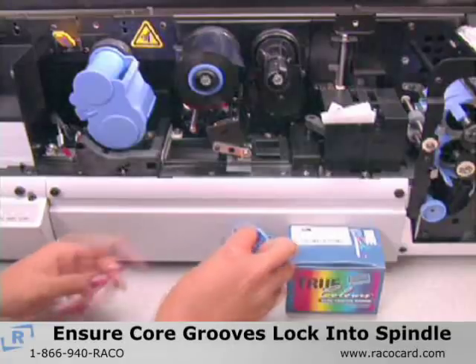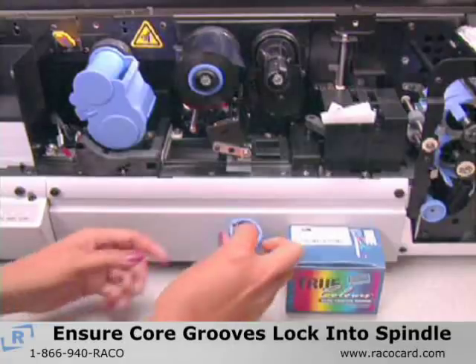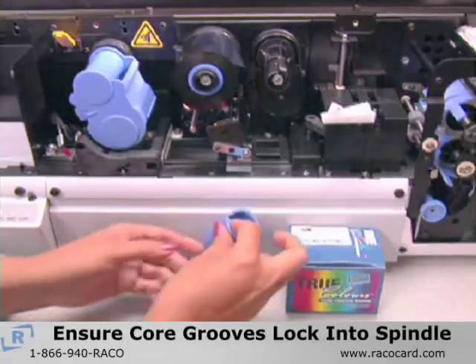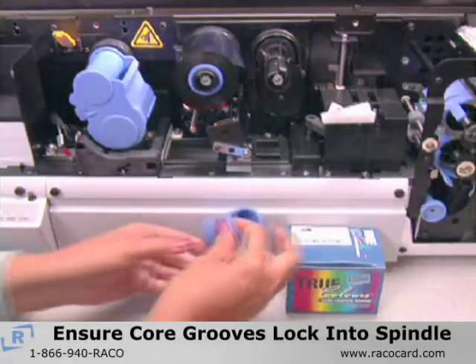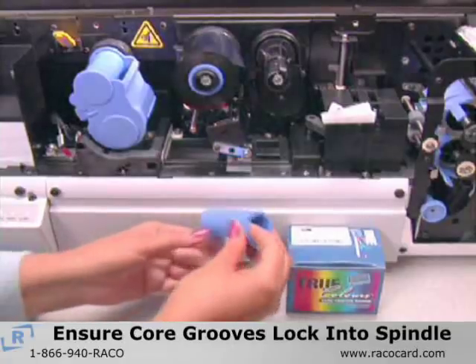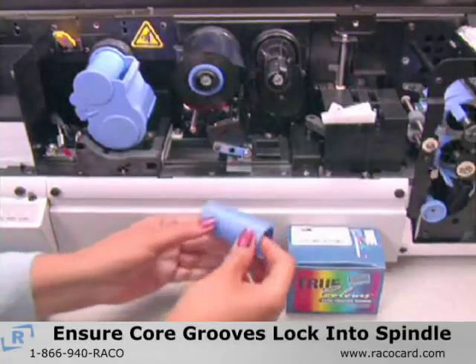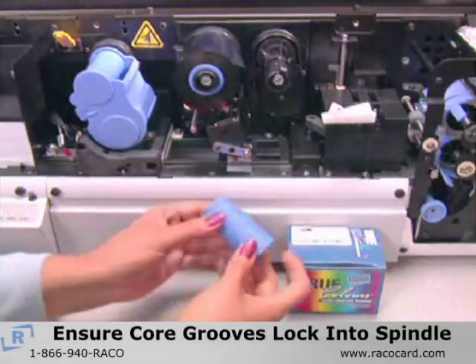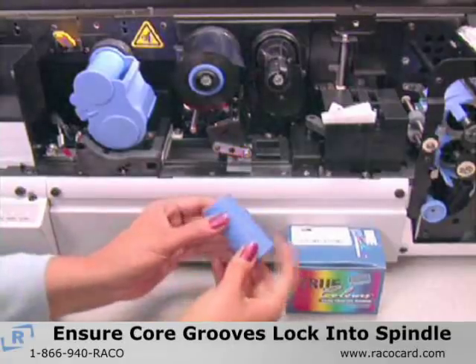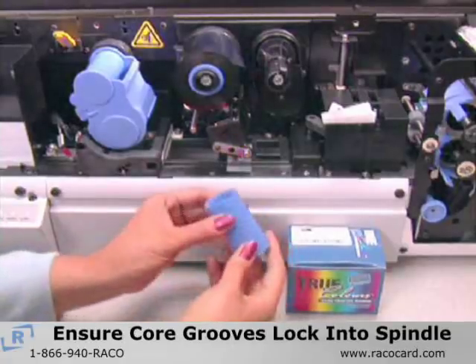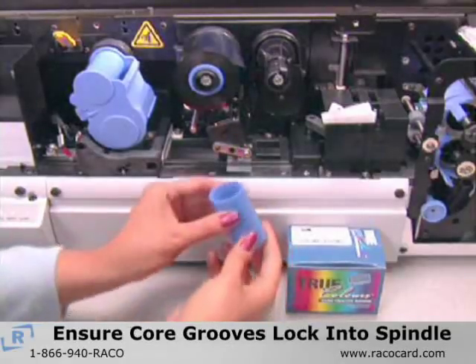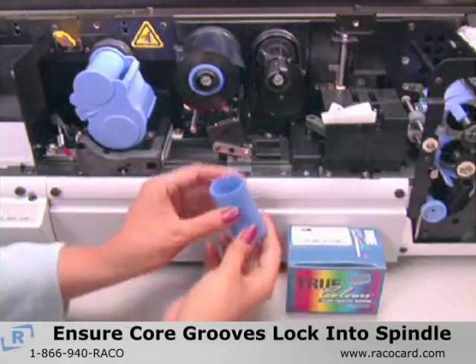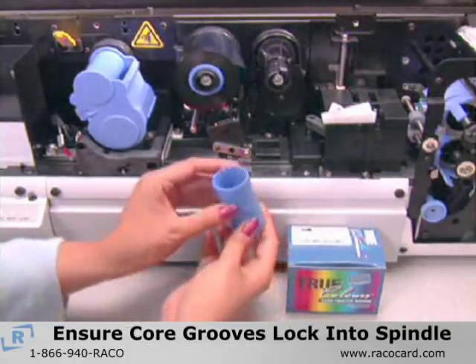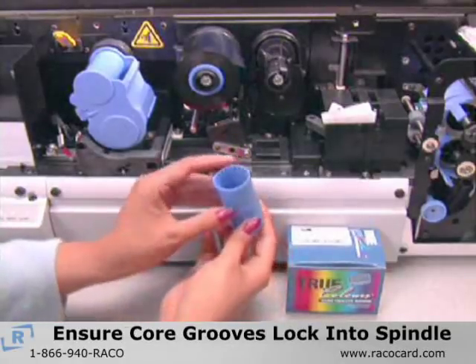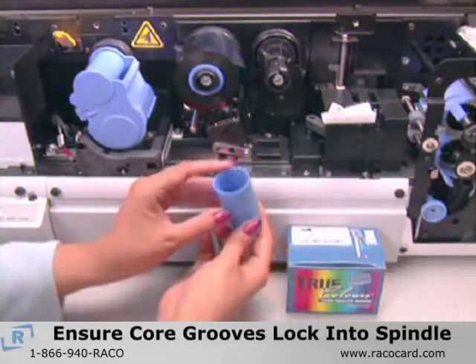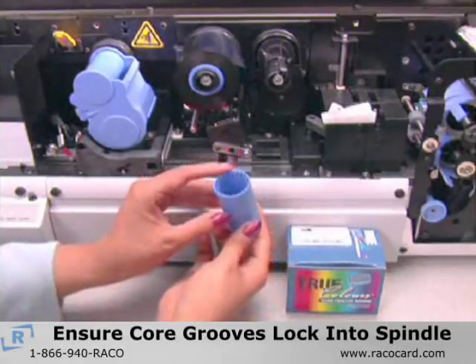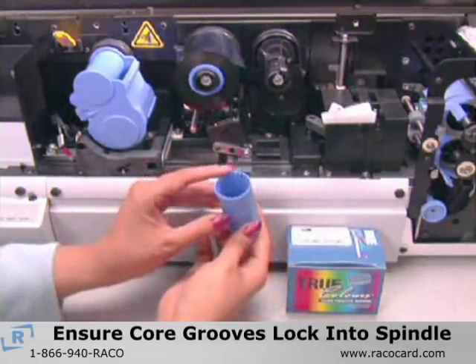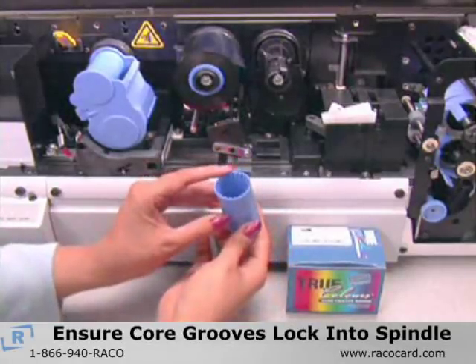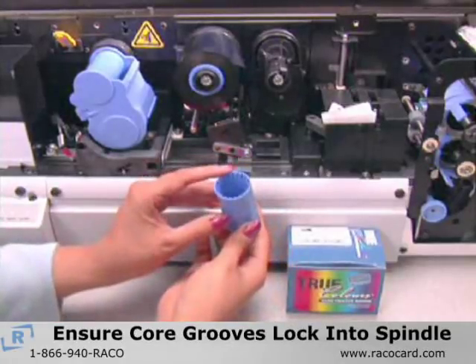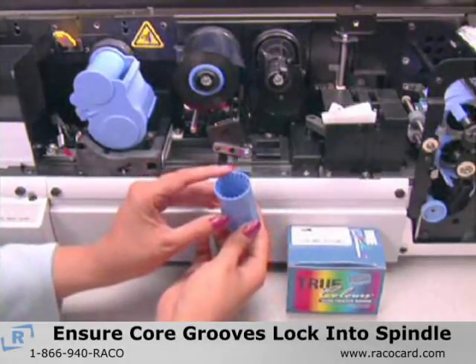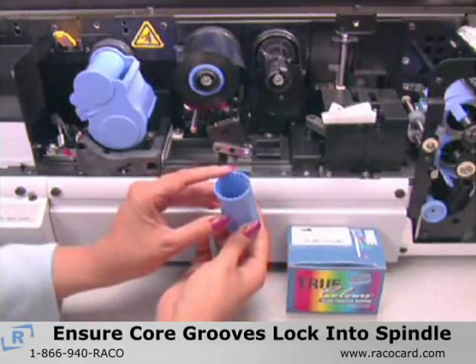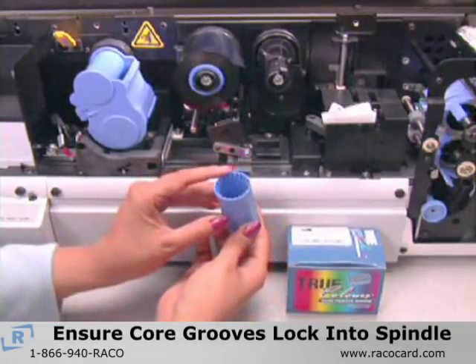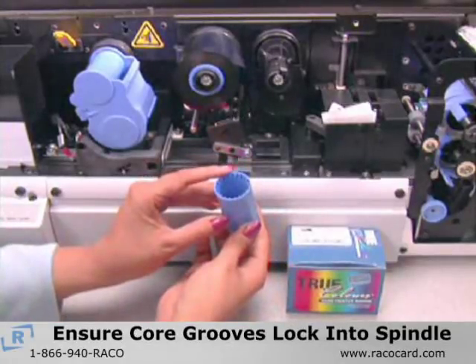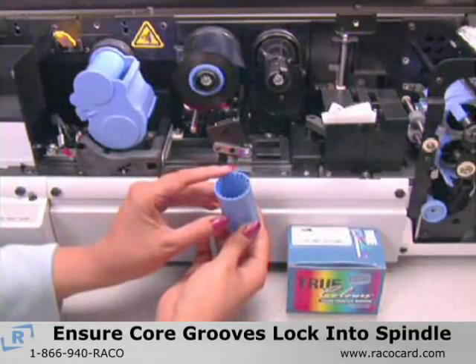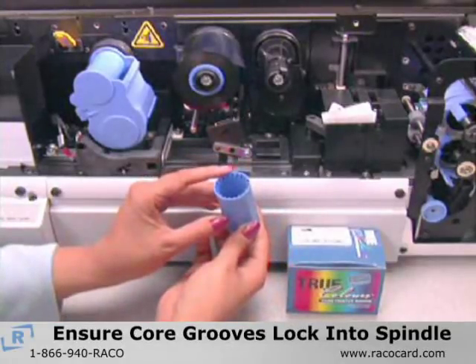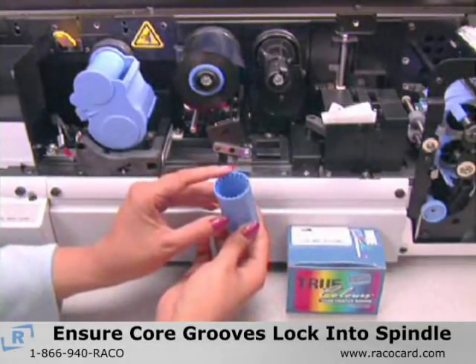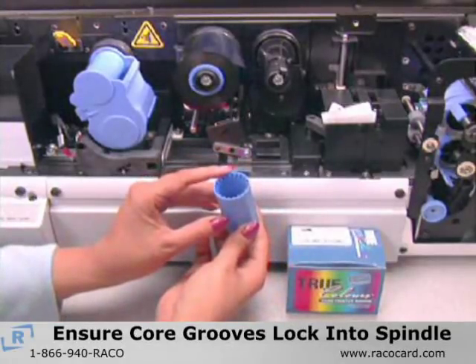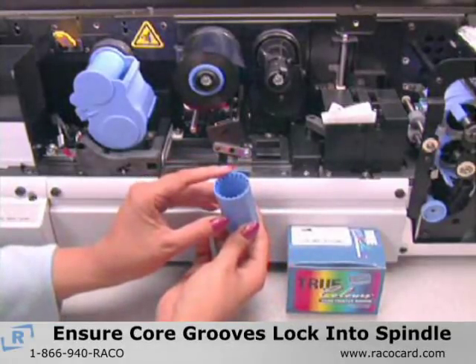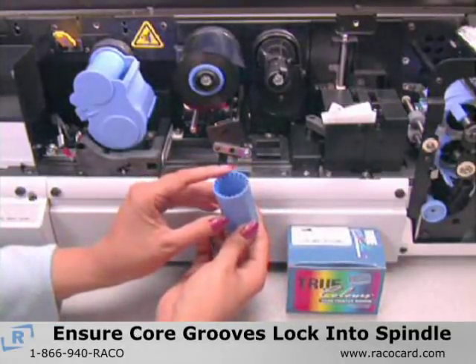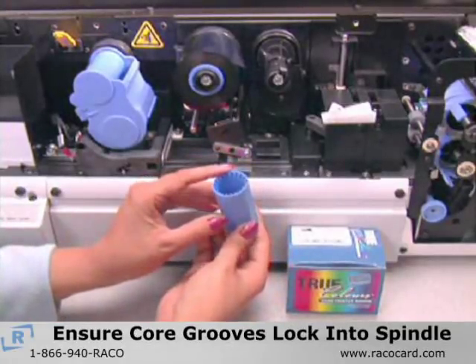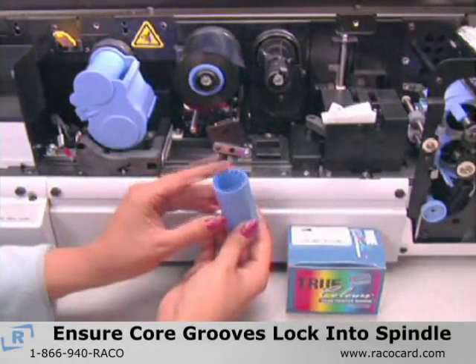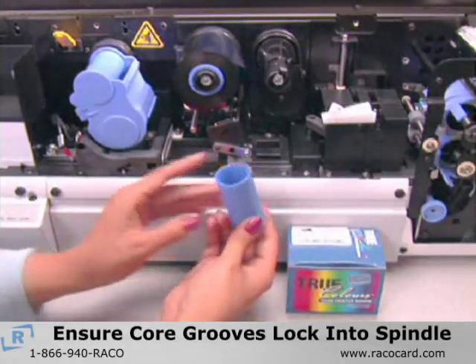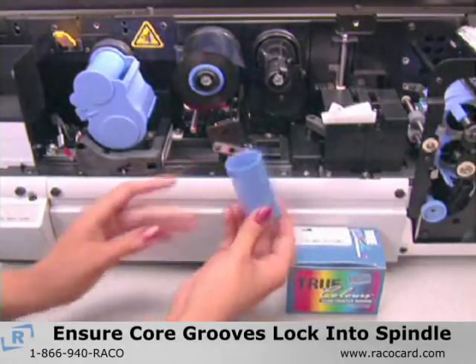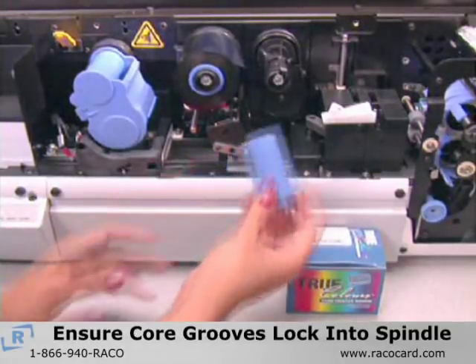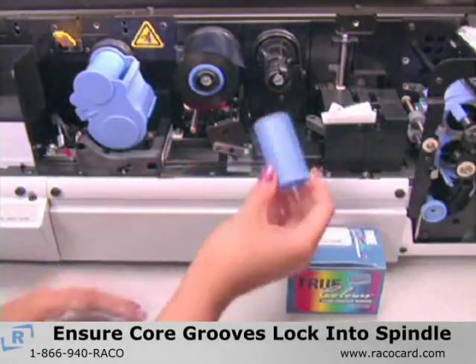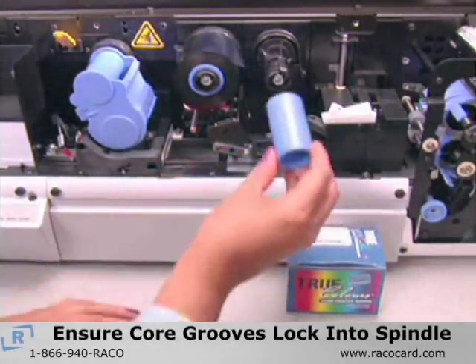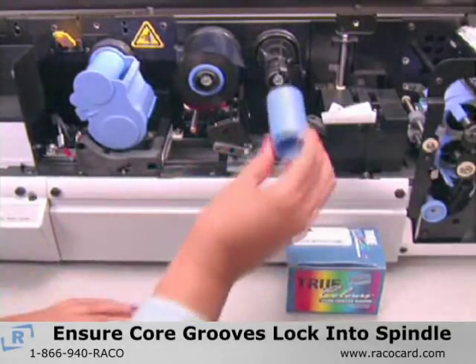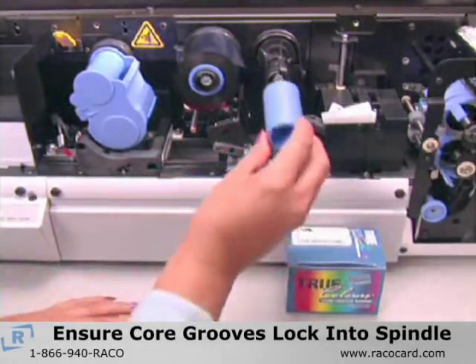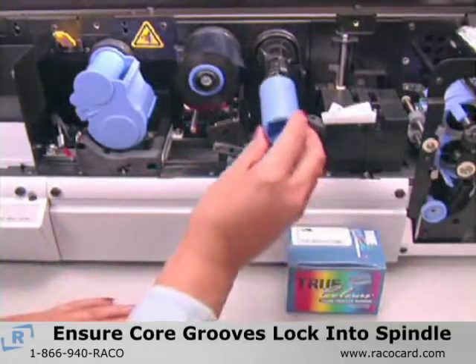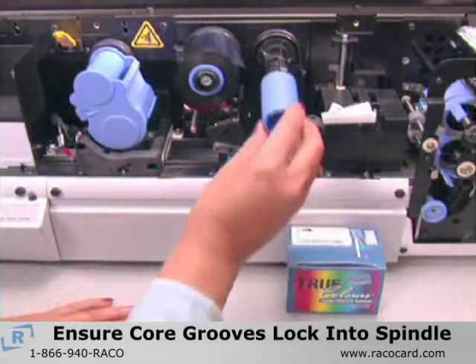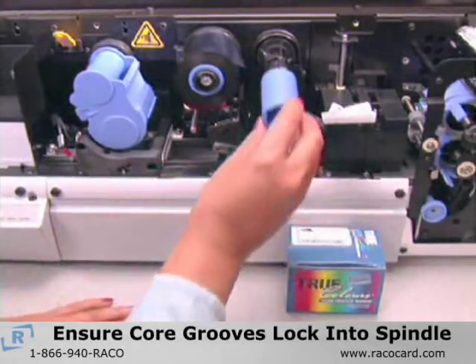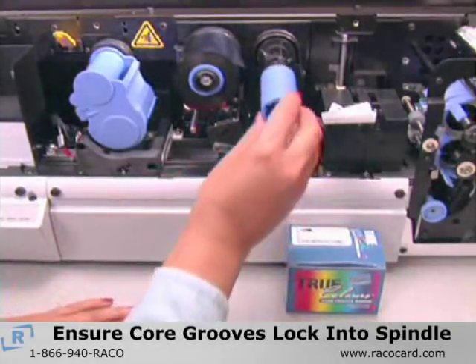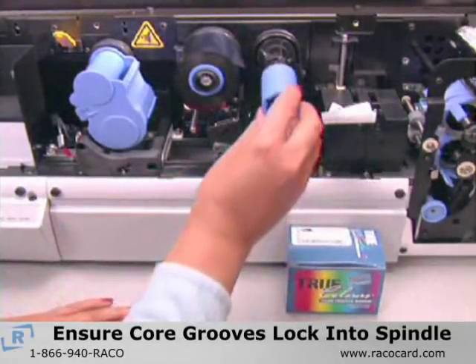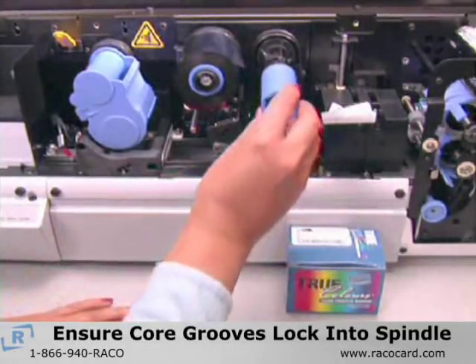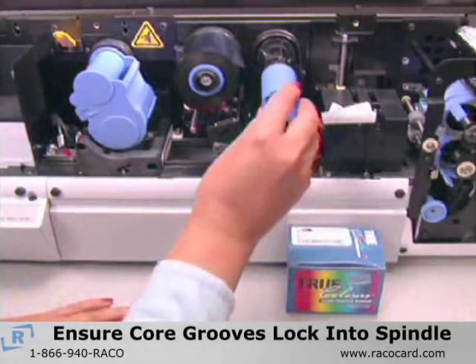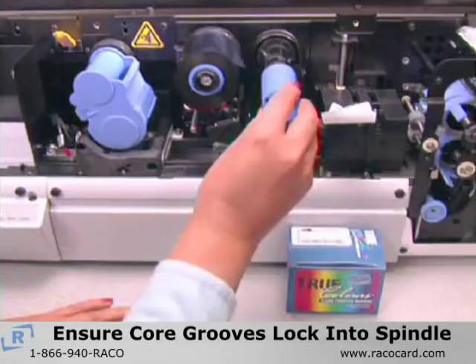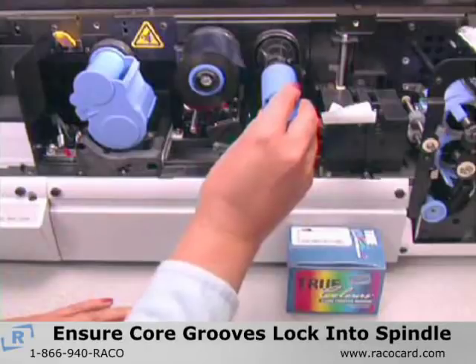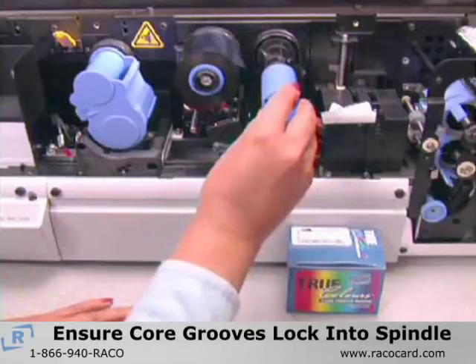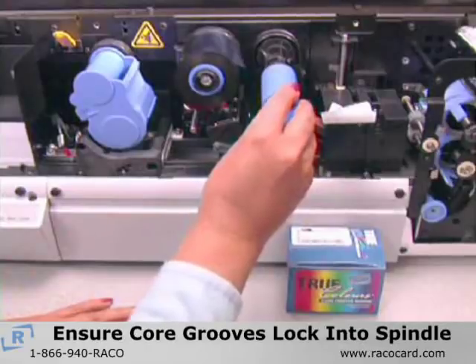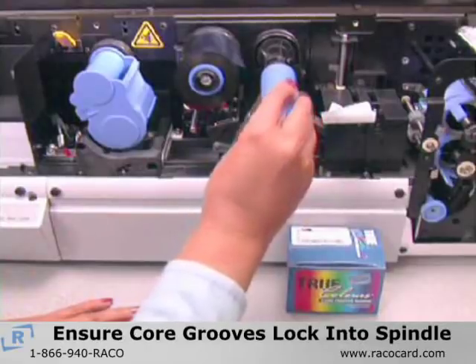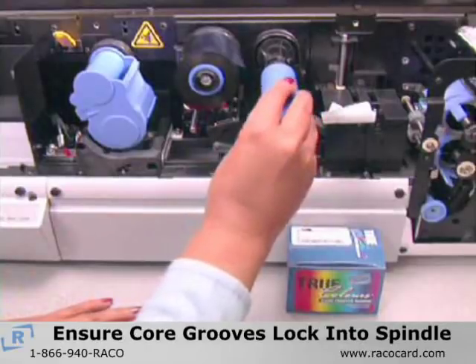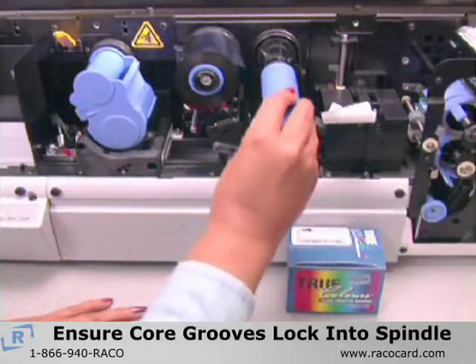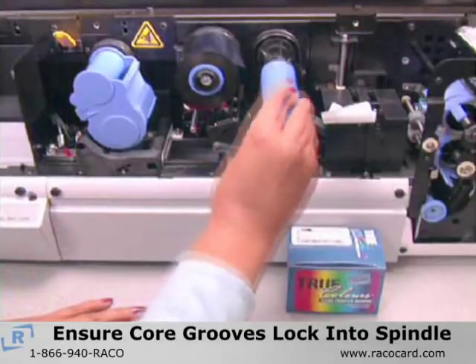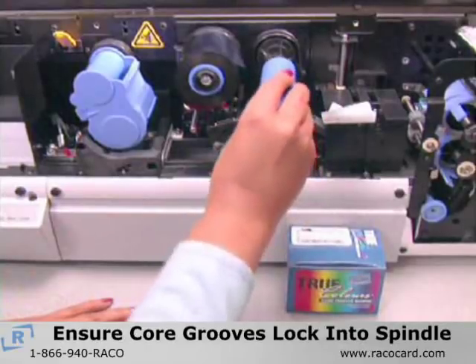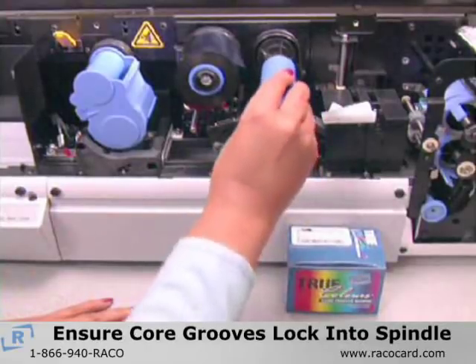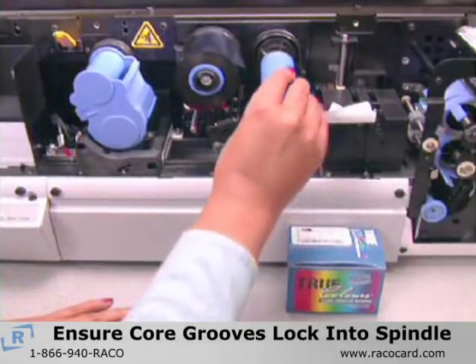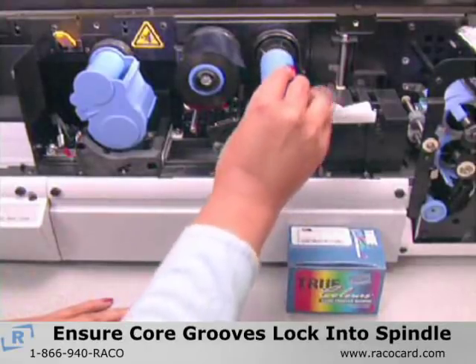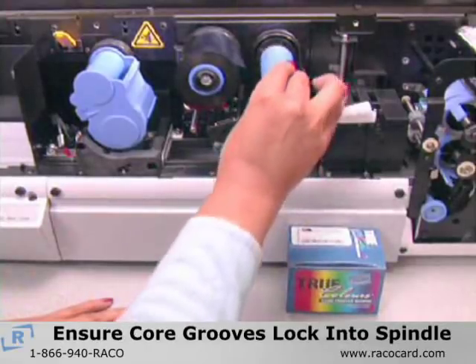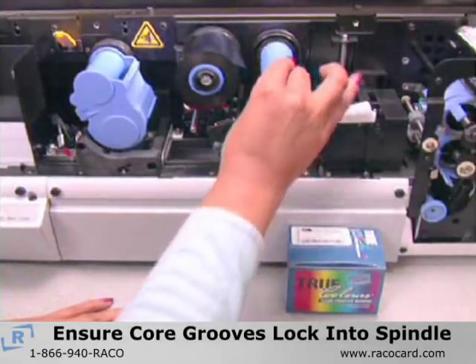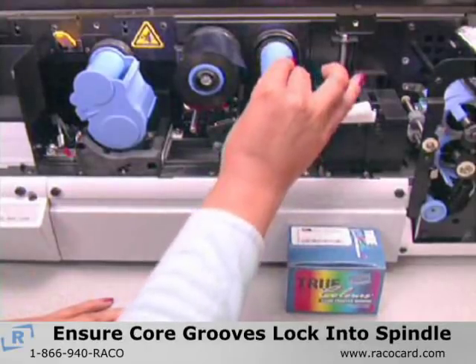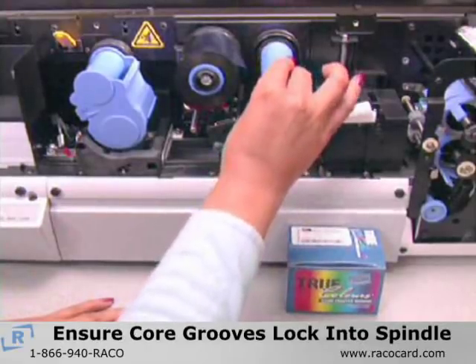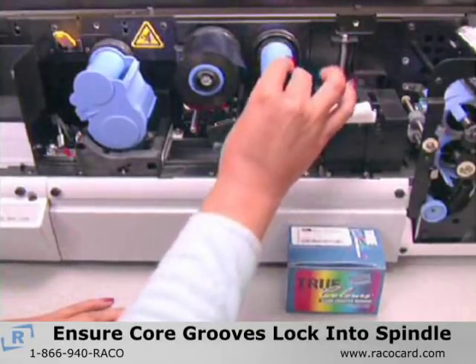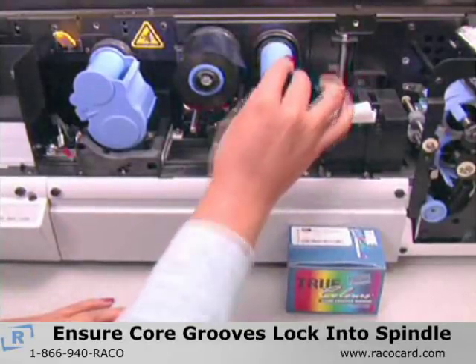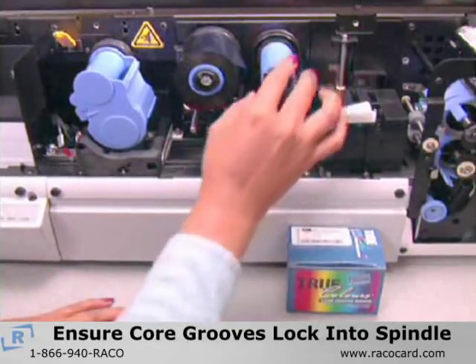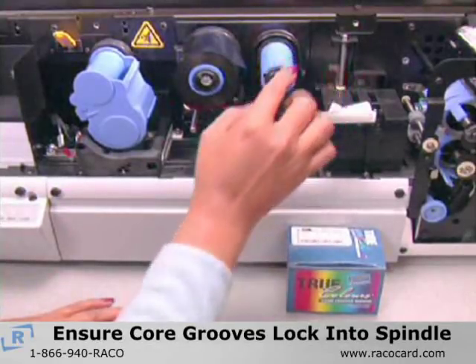Then, place the take-up core on the take-up spindle, again making sure that the grooves on the core lock into the spindle.